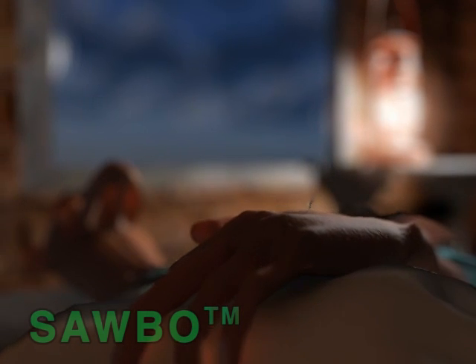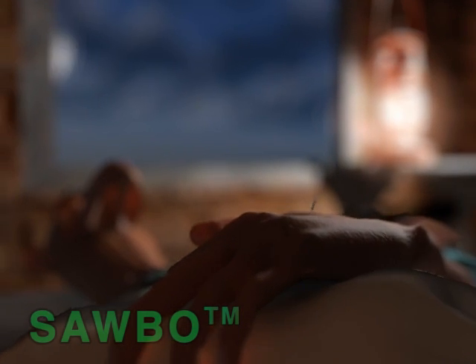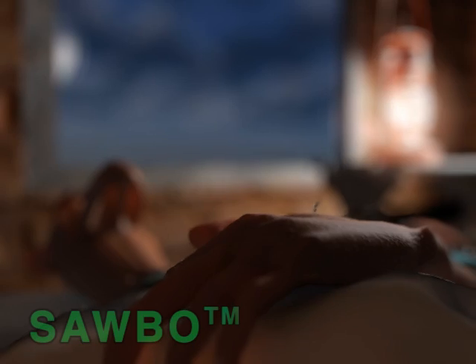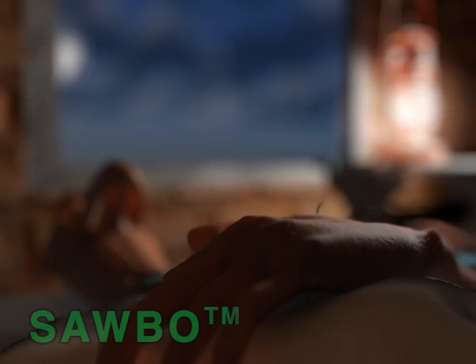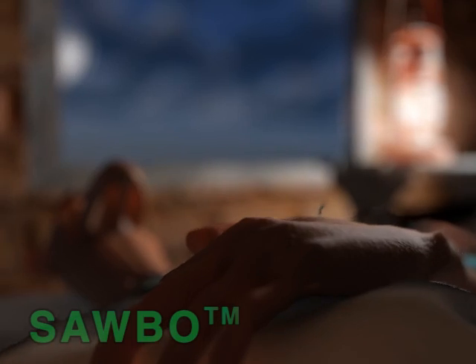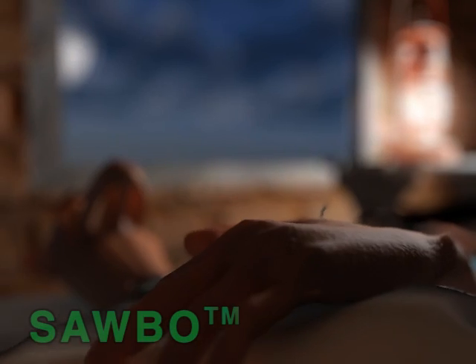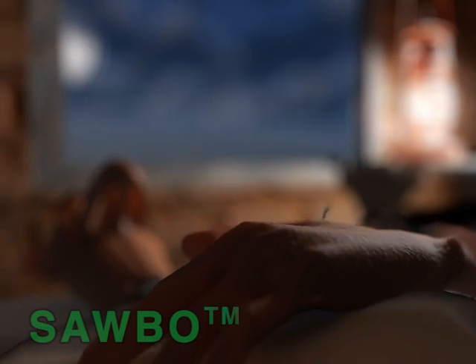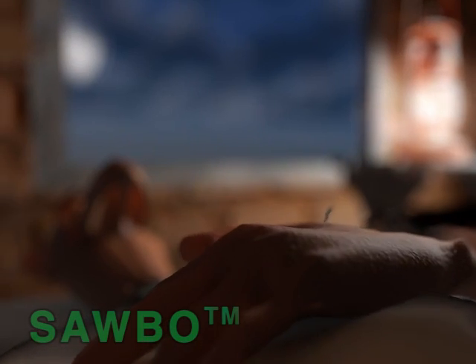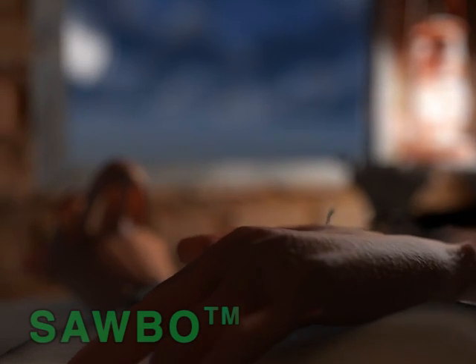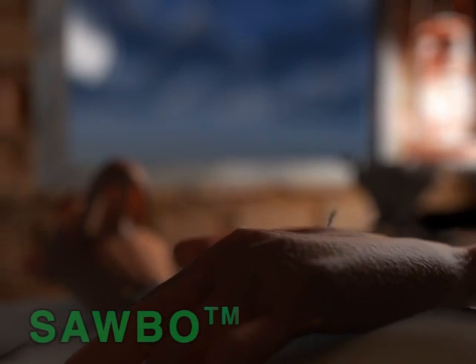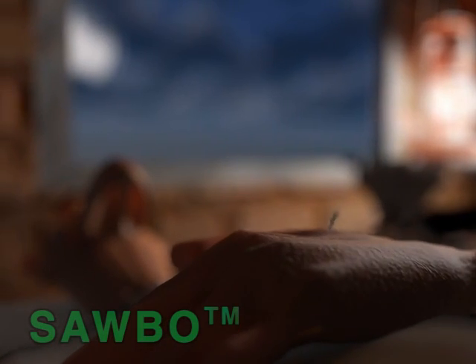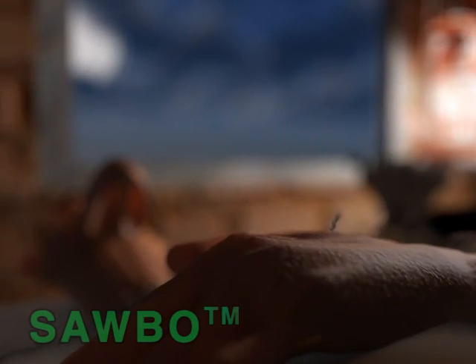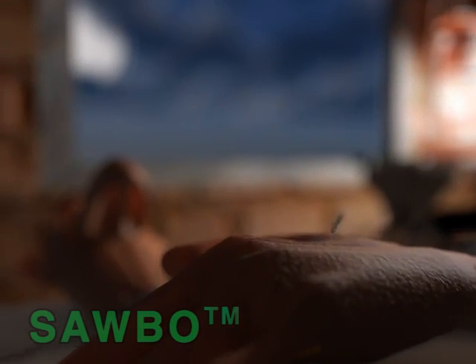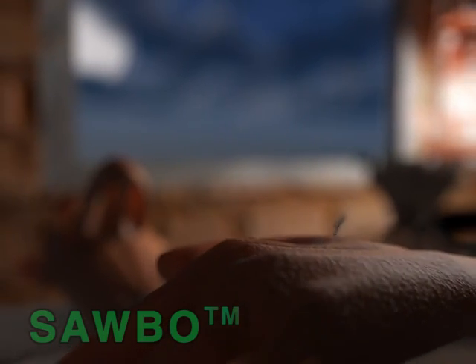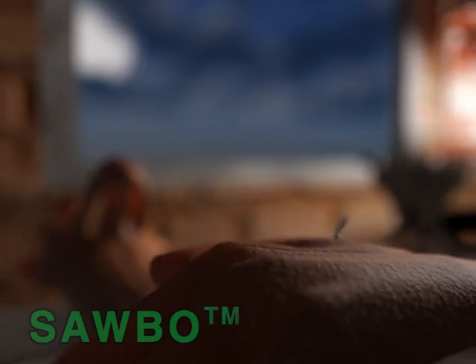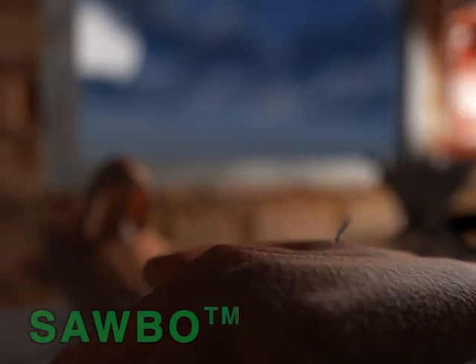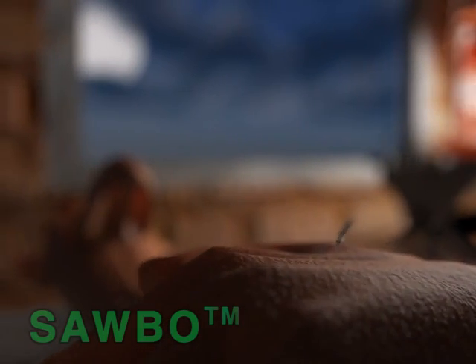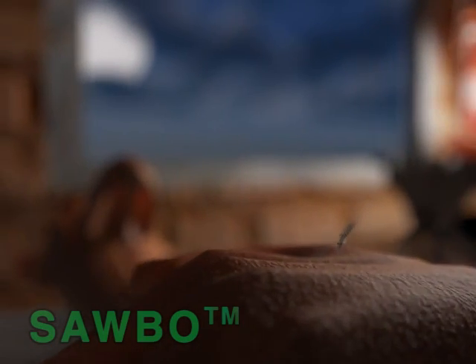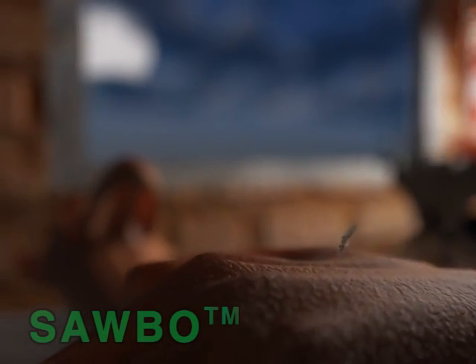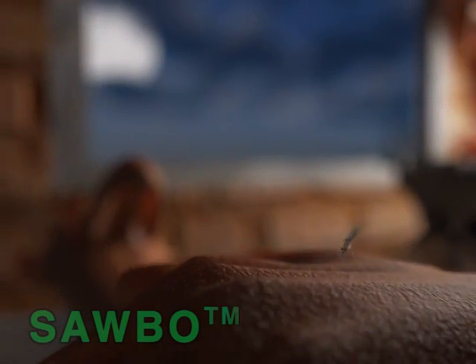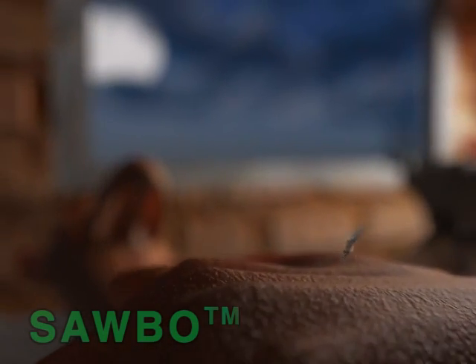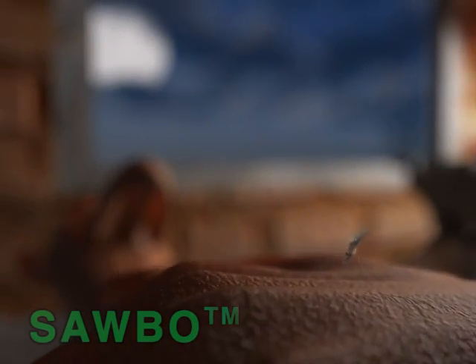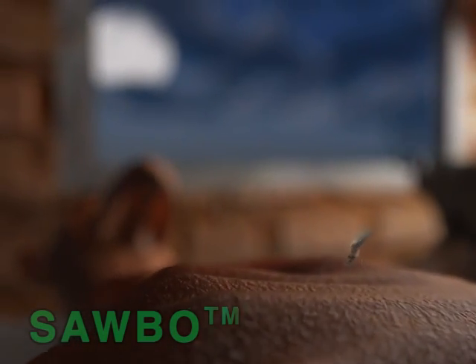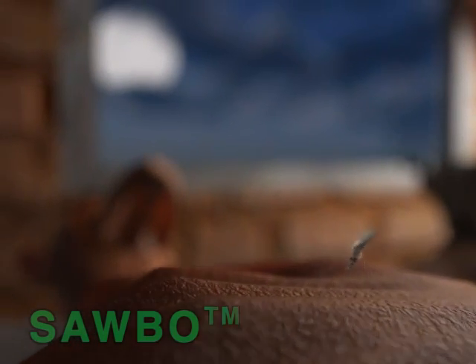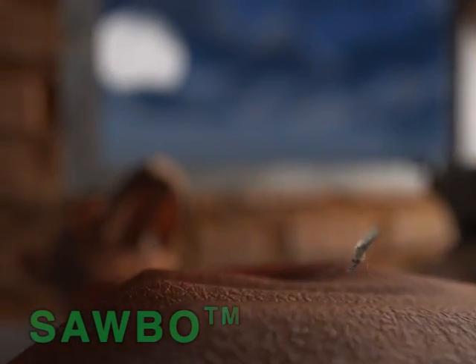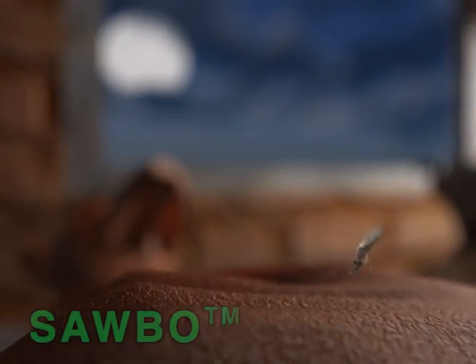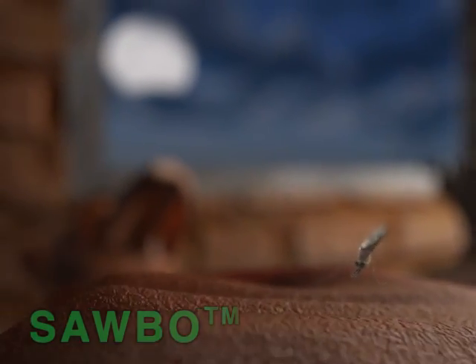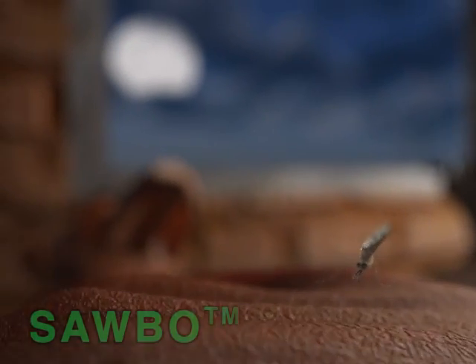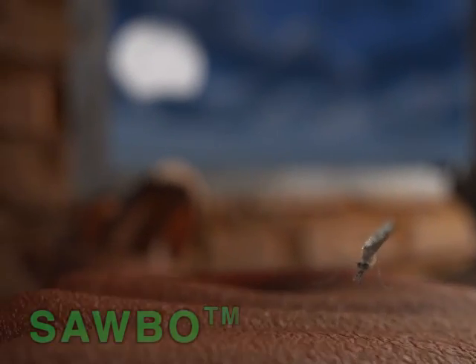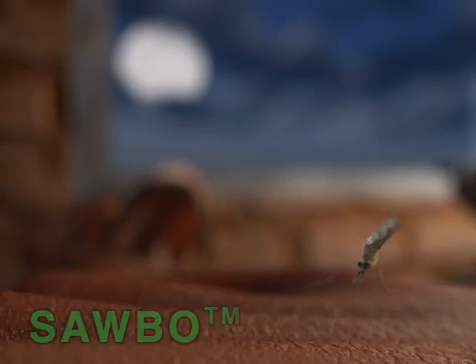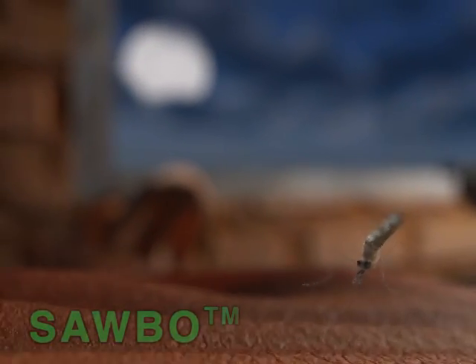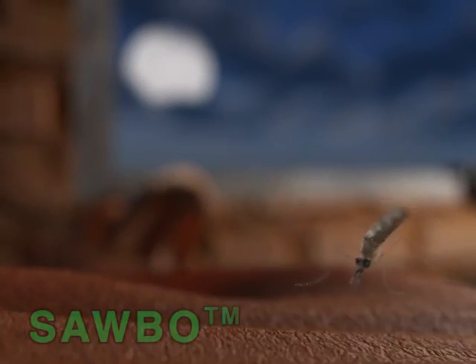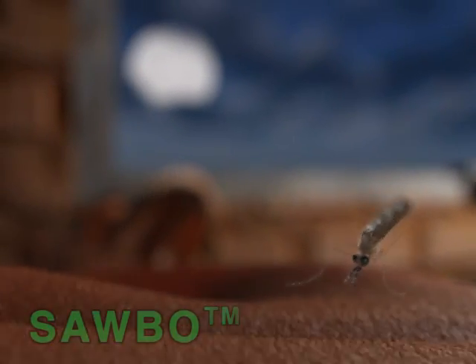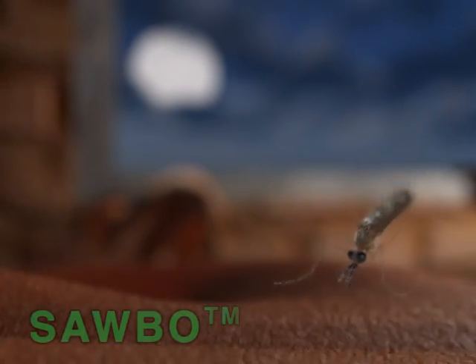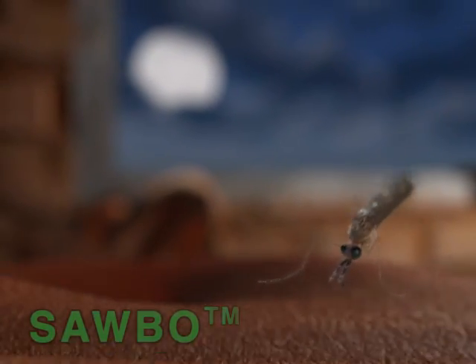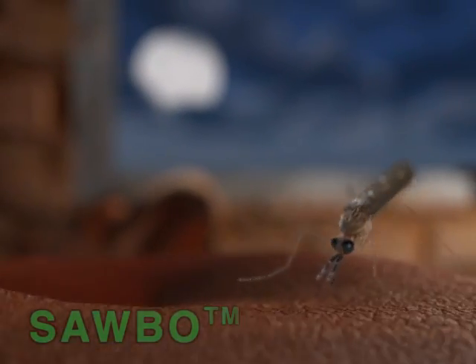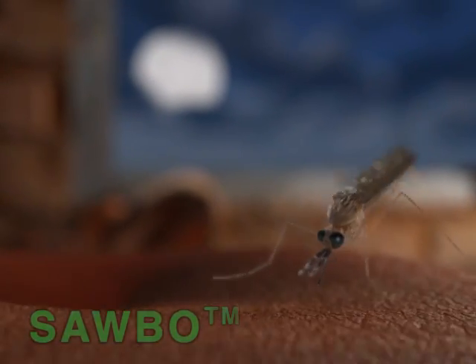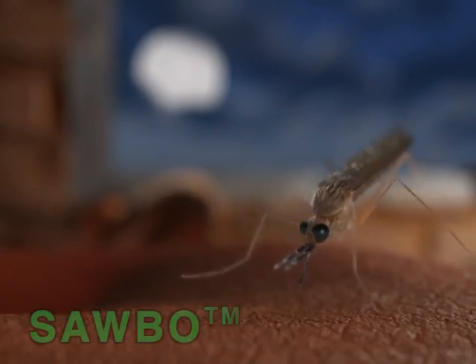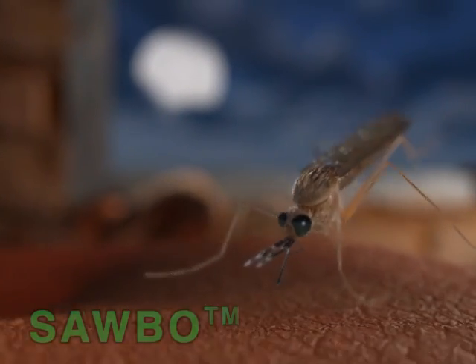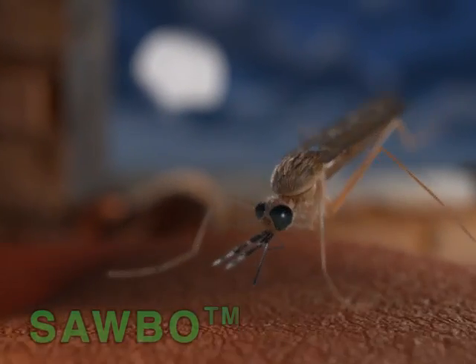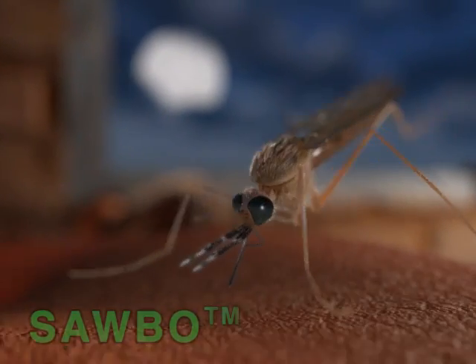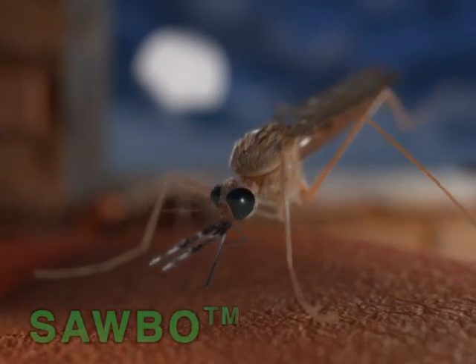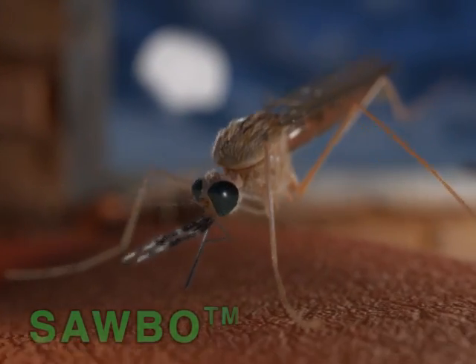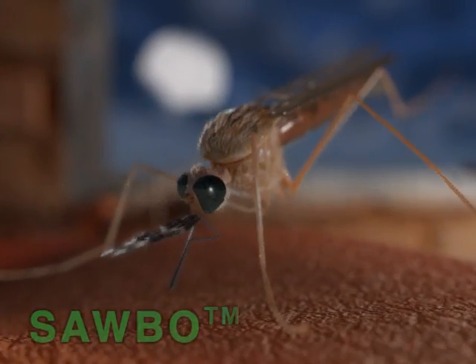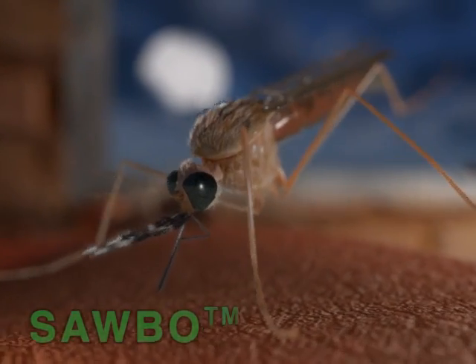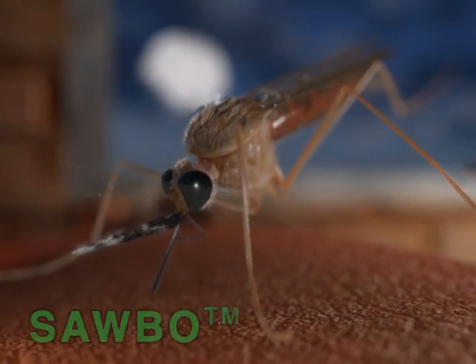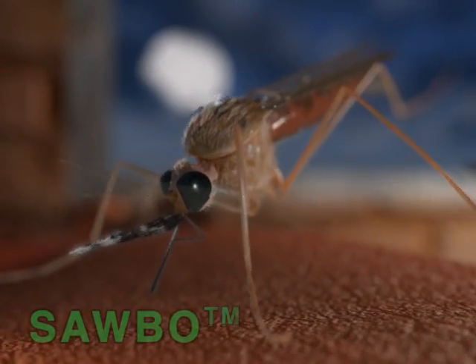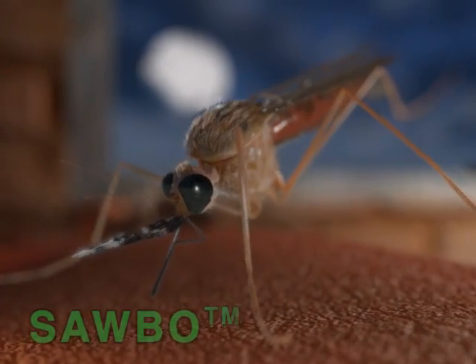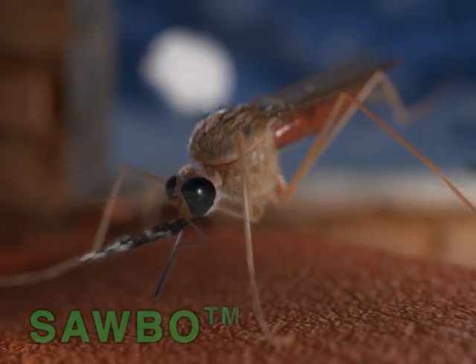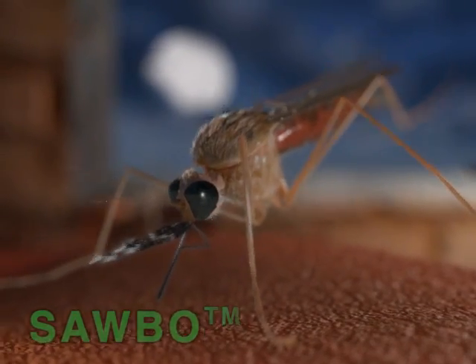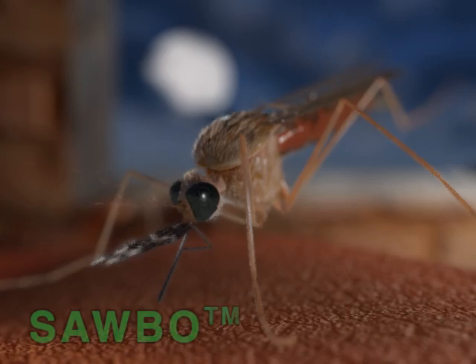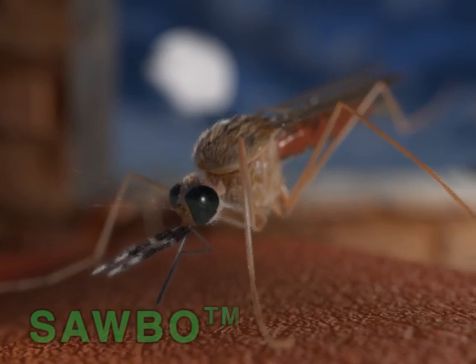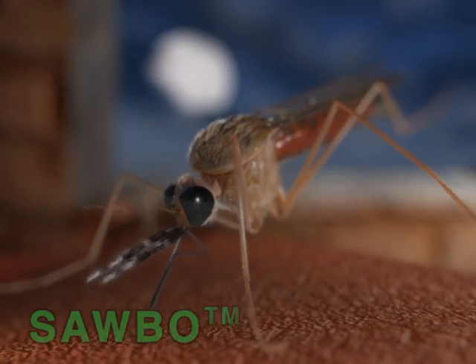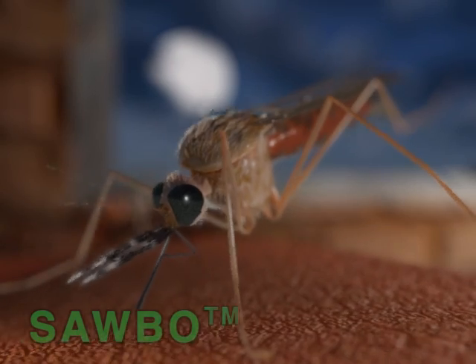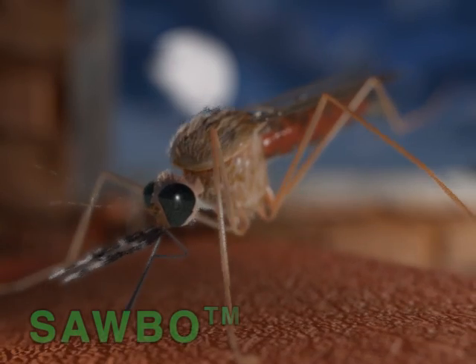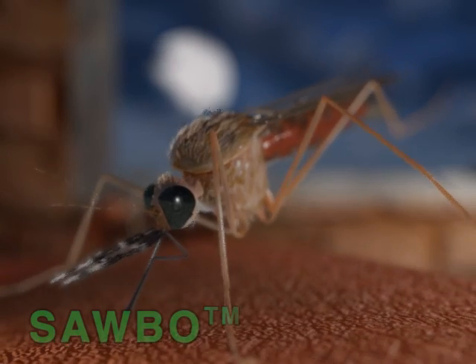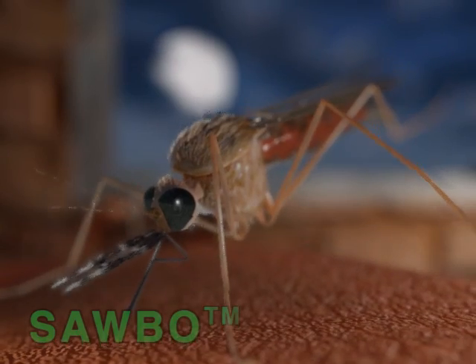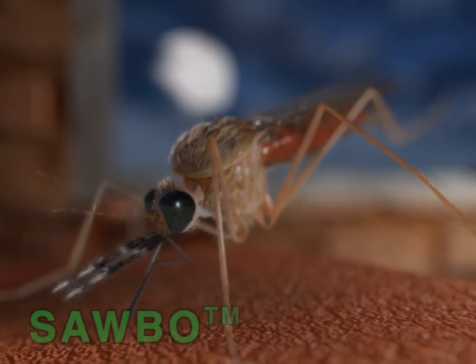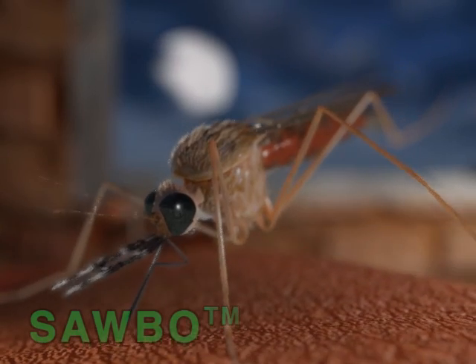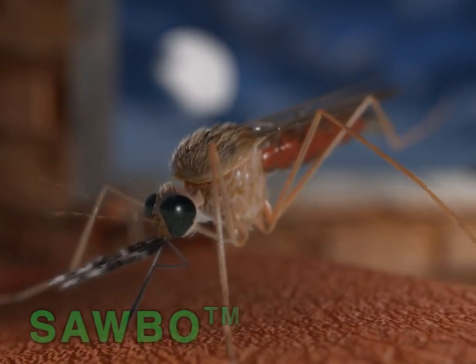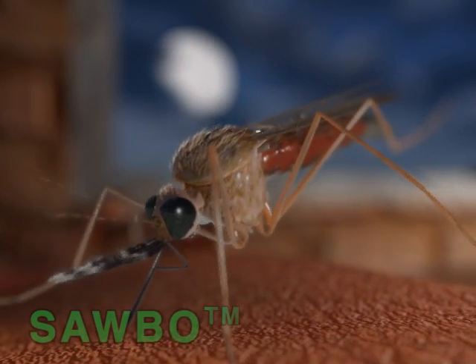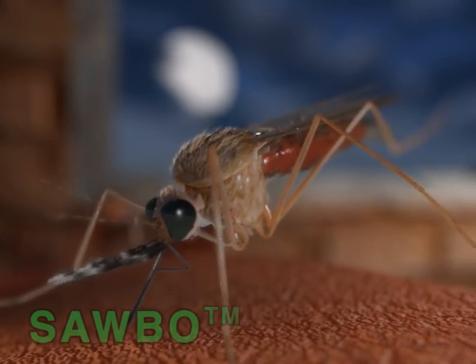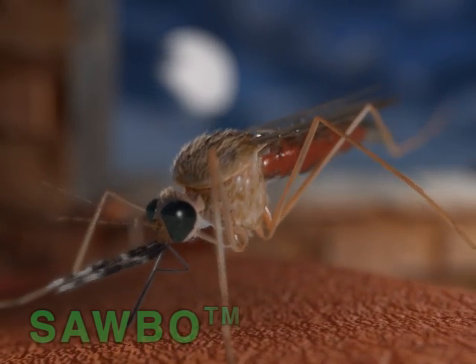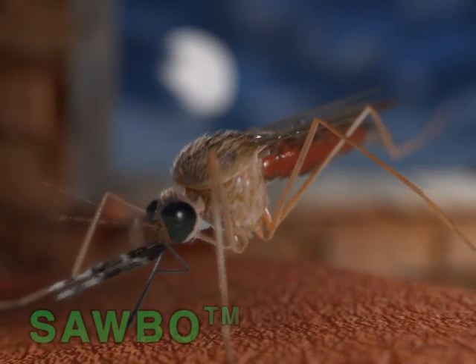Malaria is a disease caused by a parasite that is transmitted to people through the bite of the female Anopheles mosquito.